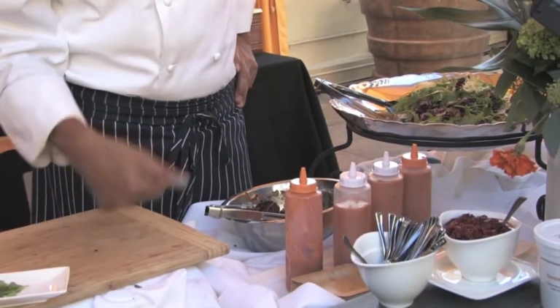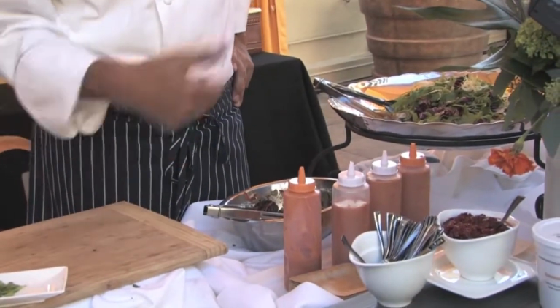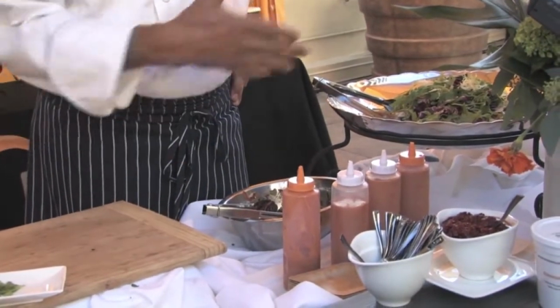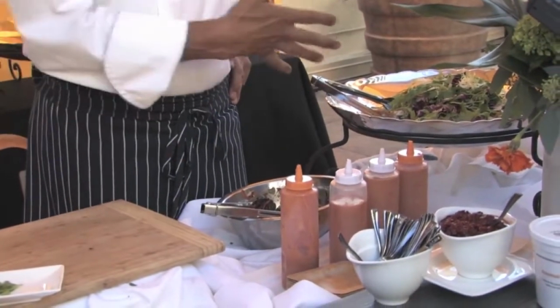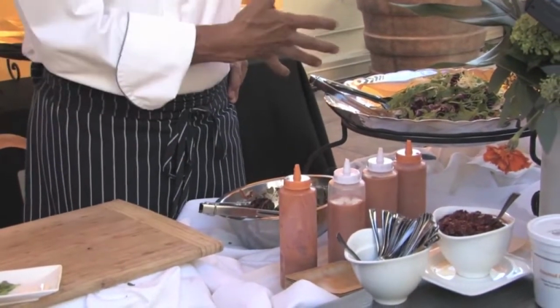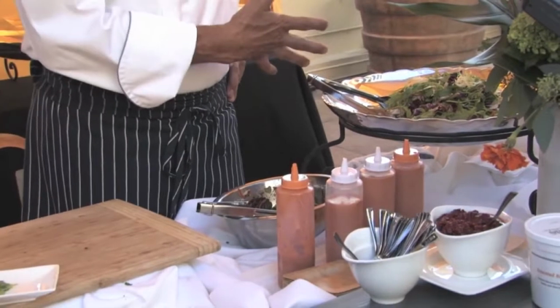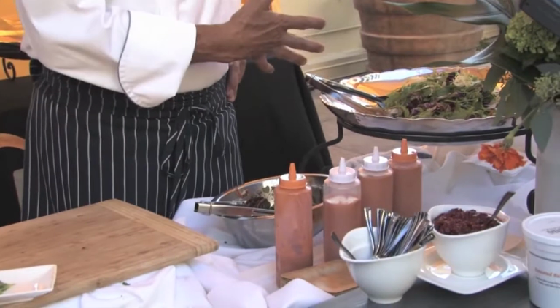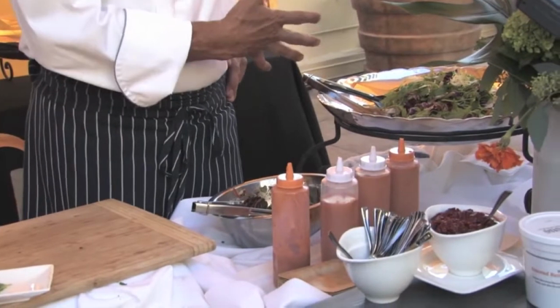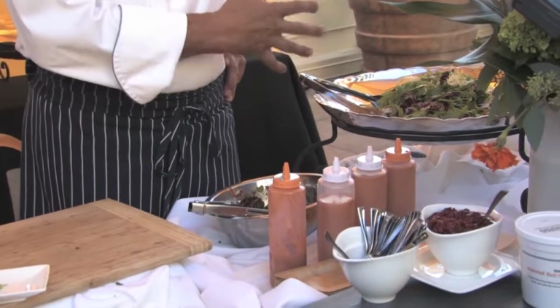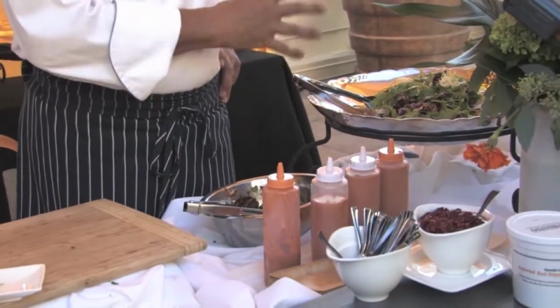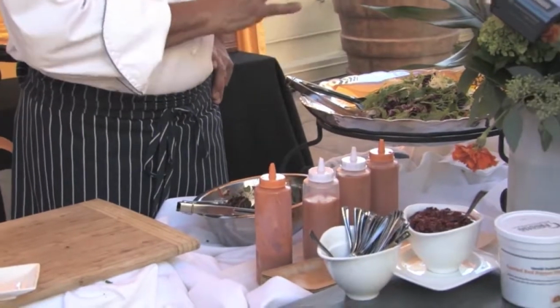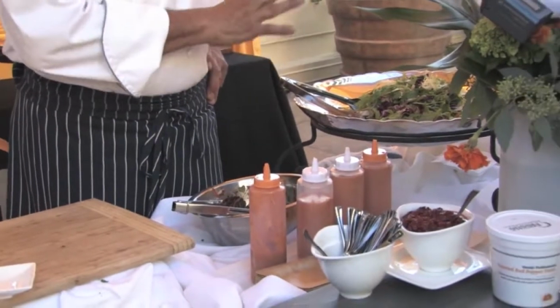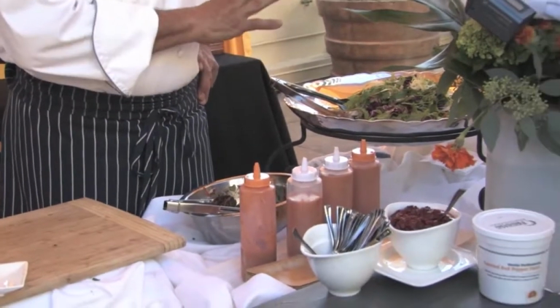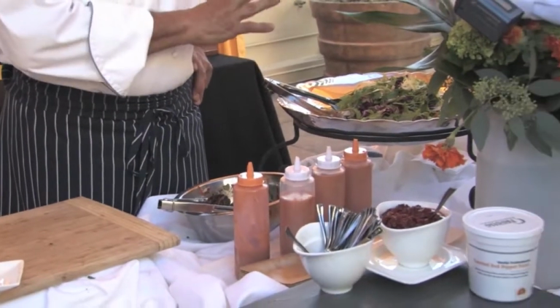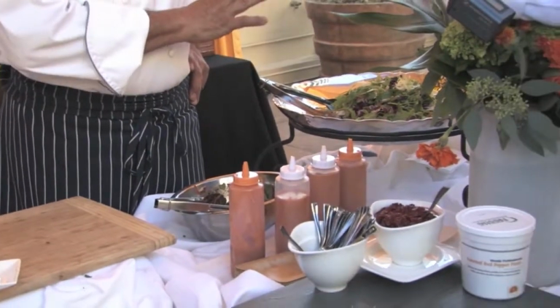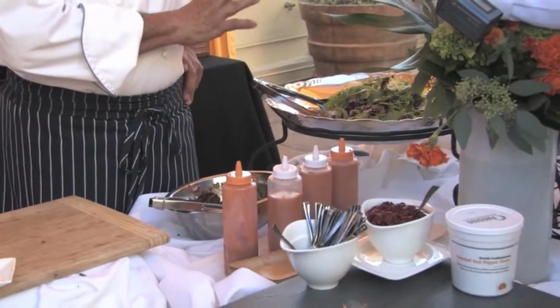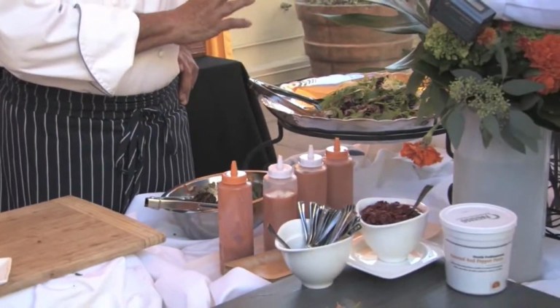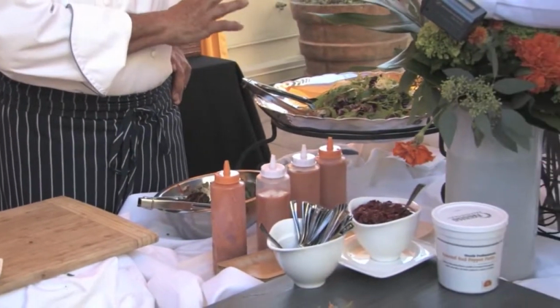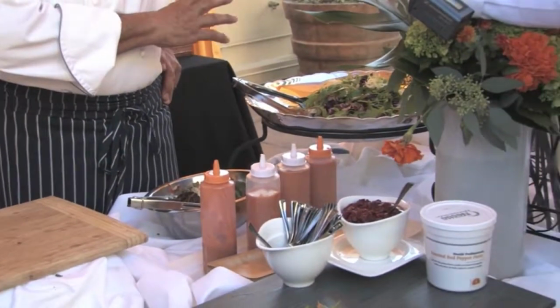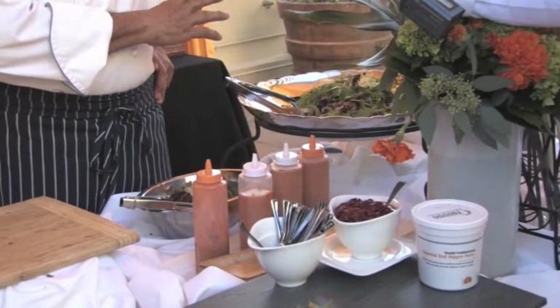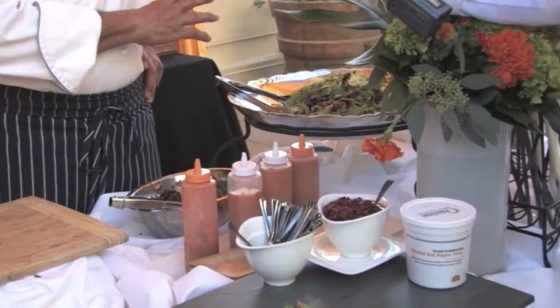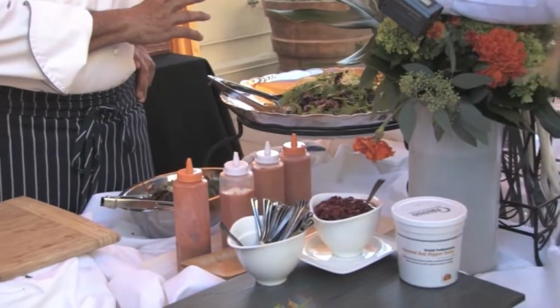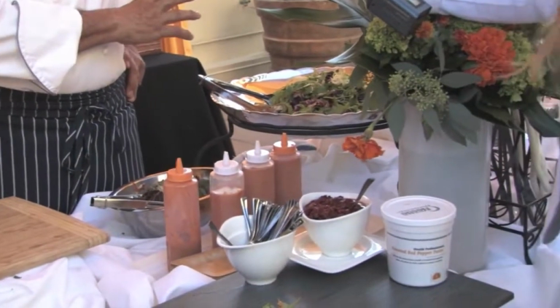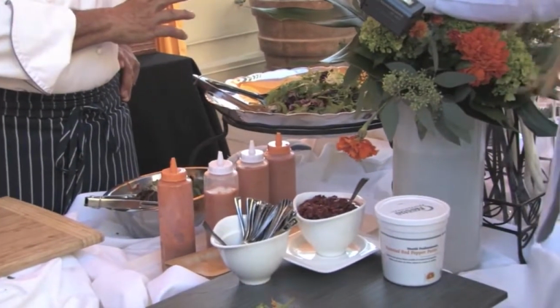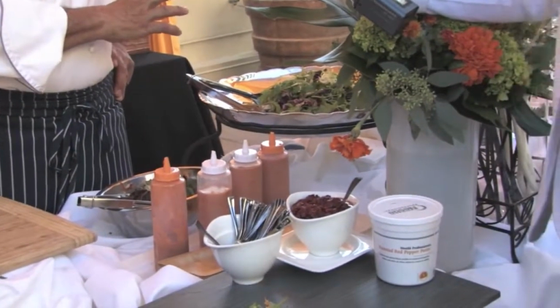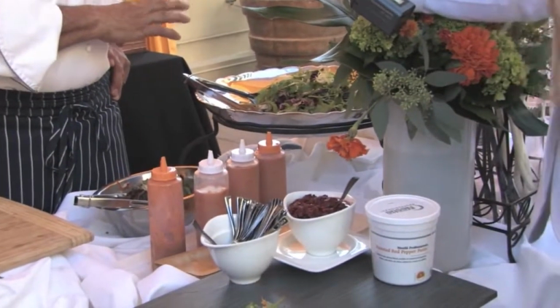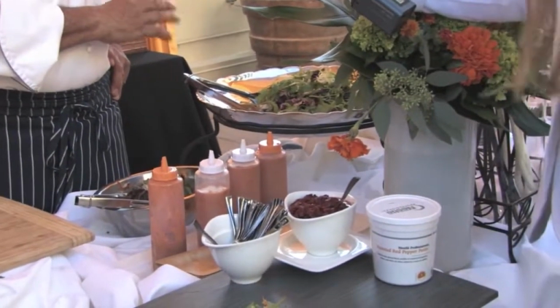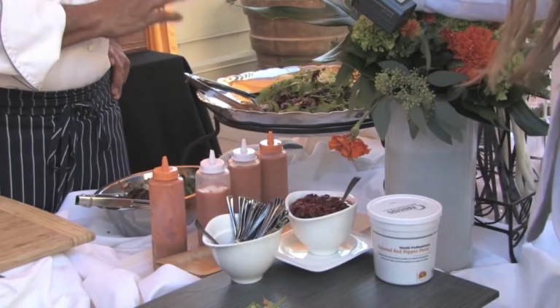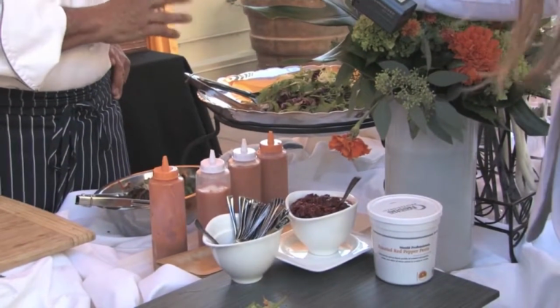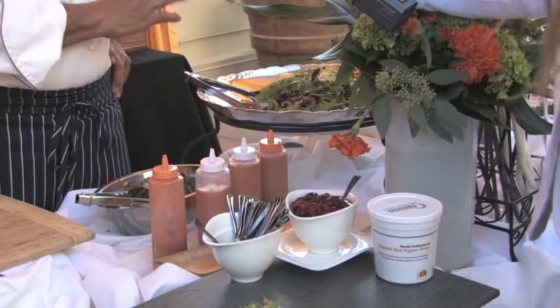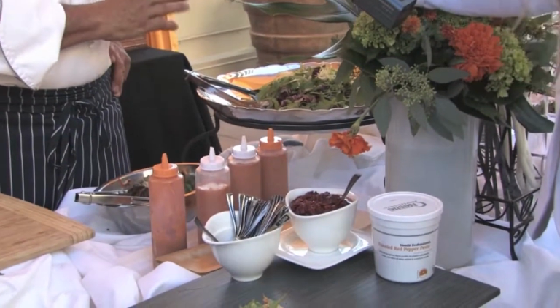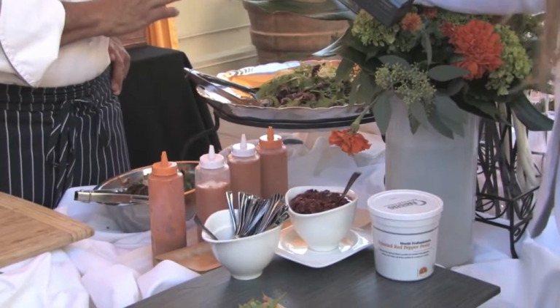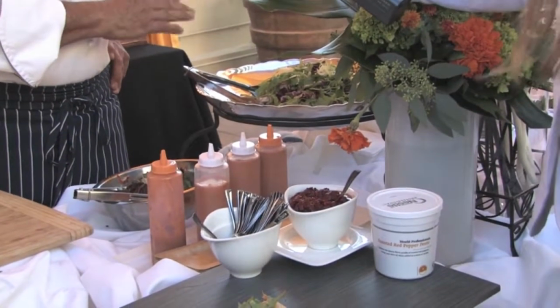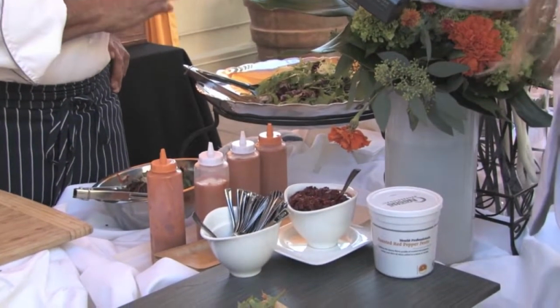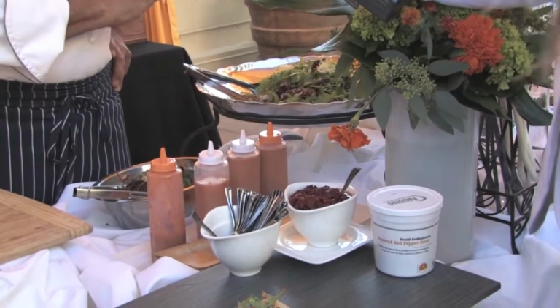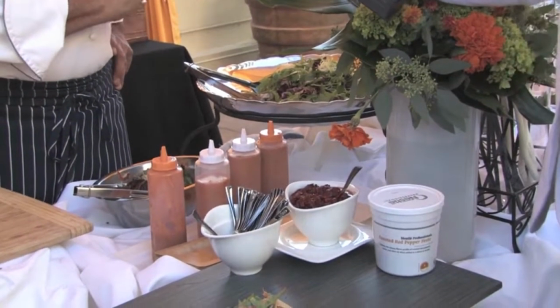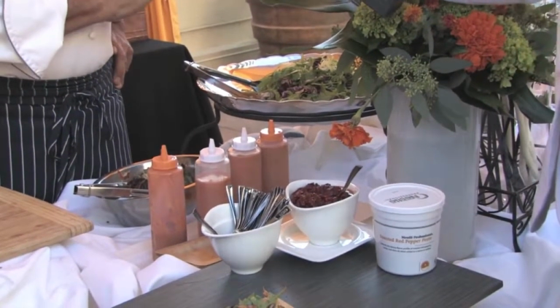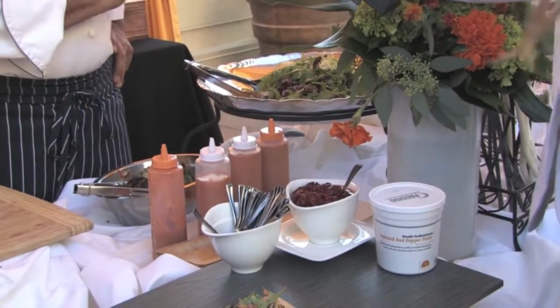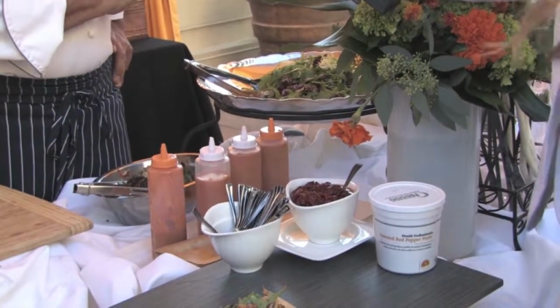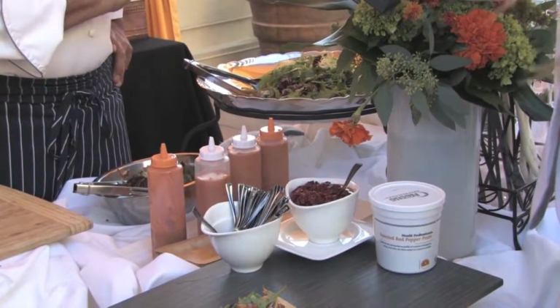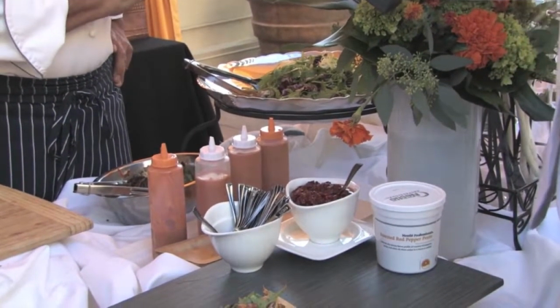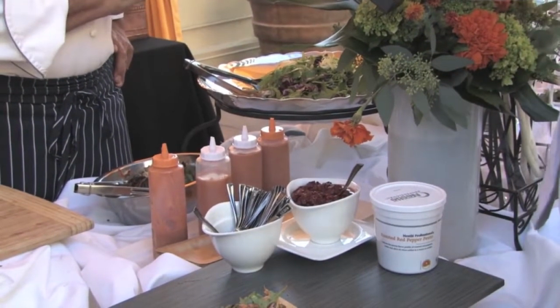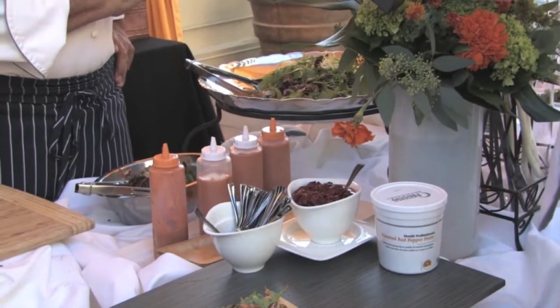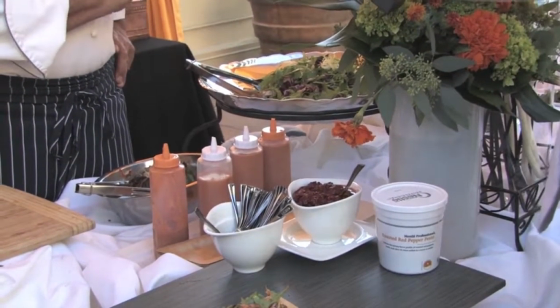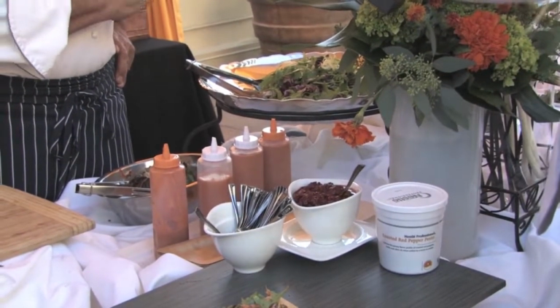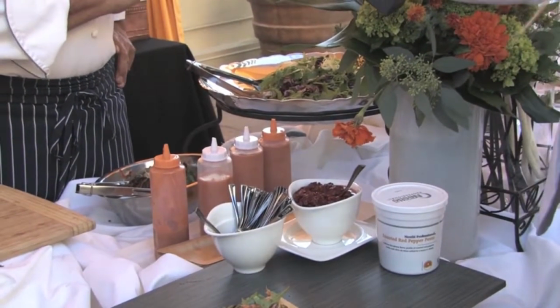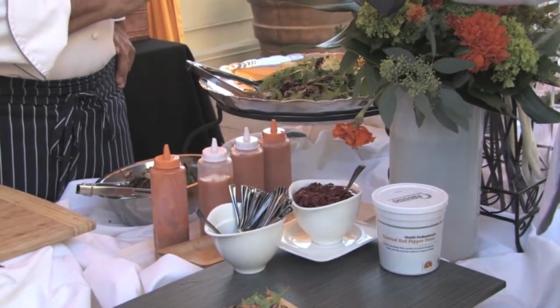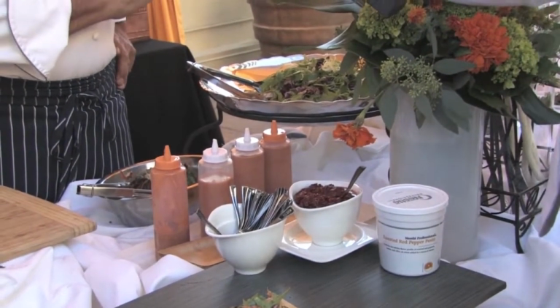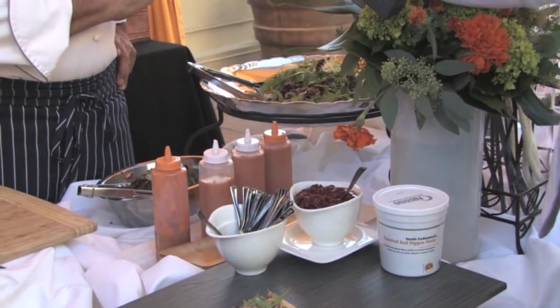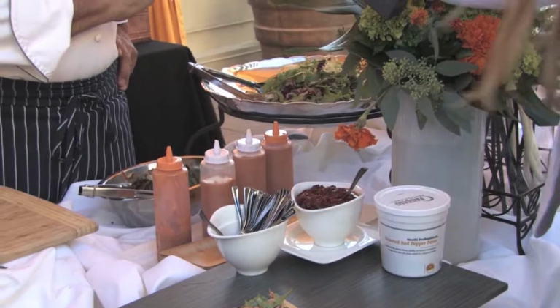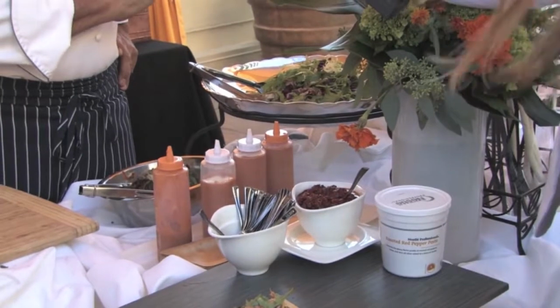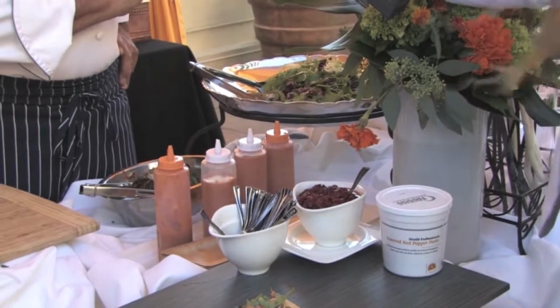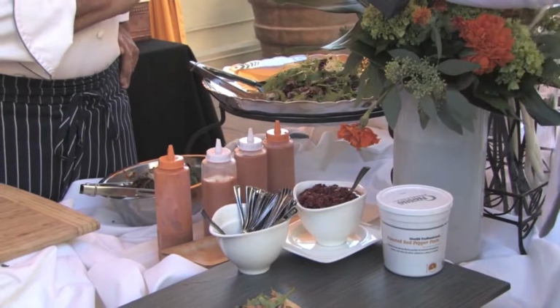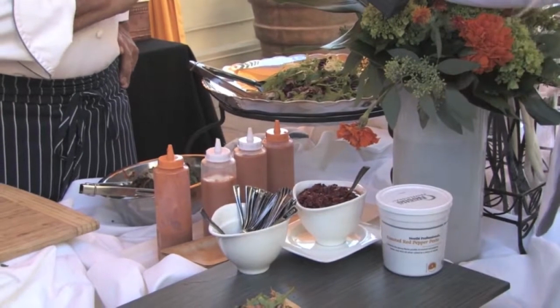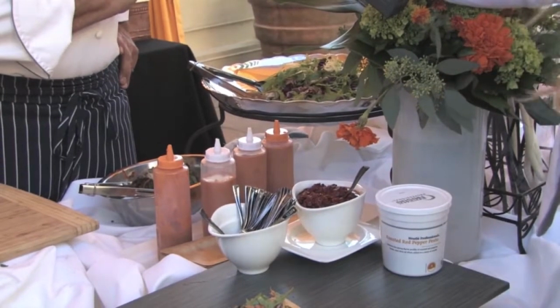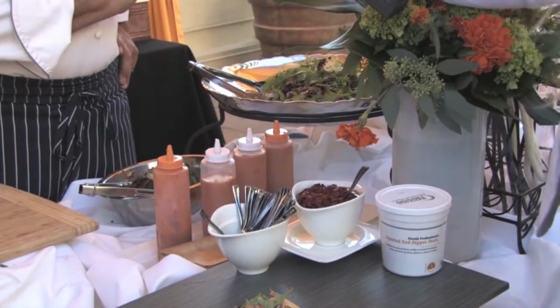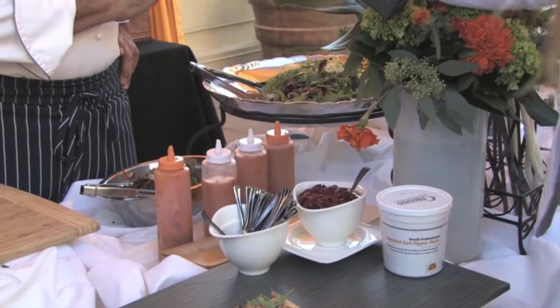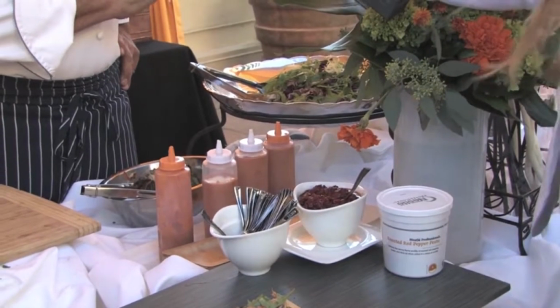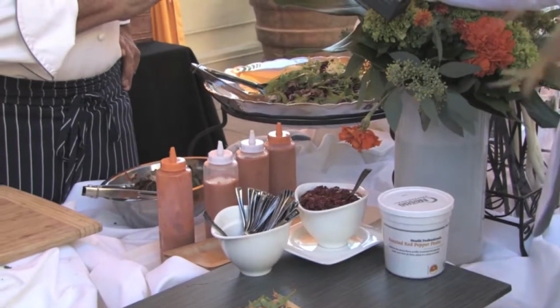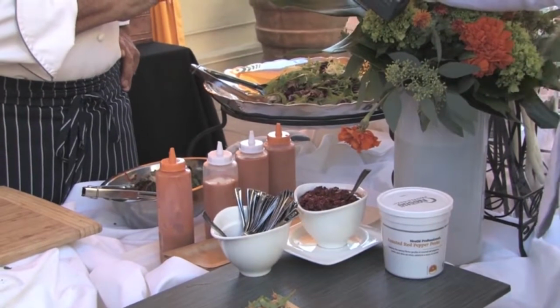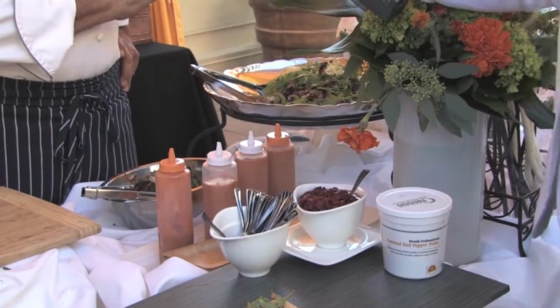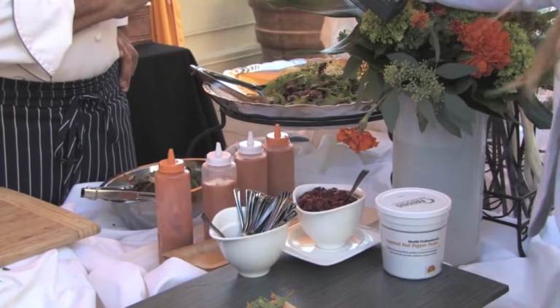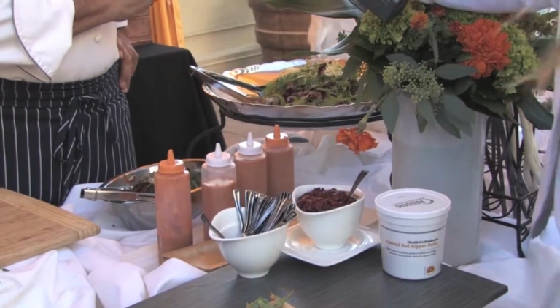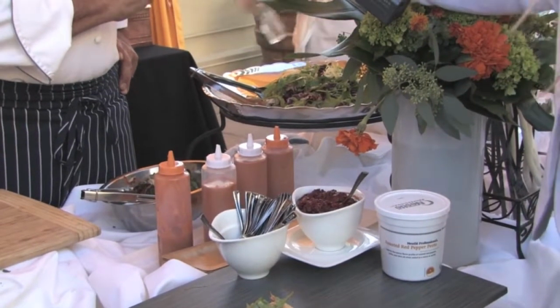The salad consists of five different types of salads, and a little julienne of peppers — miniature peppers.